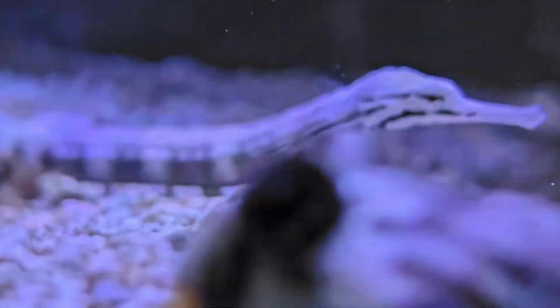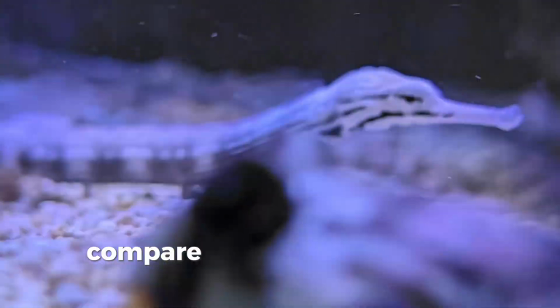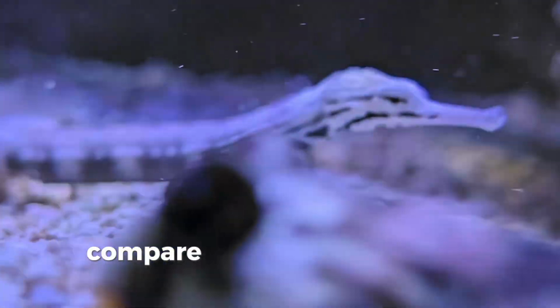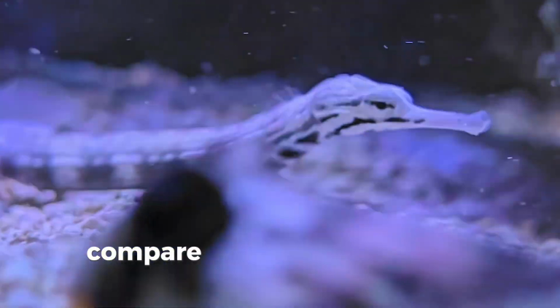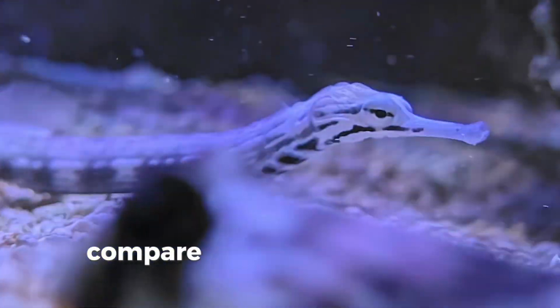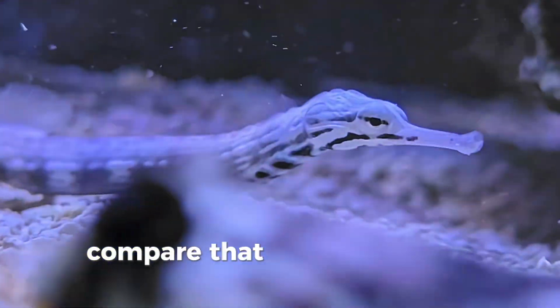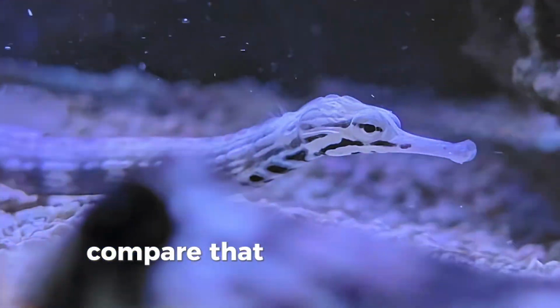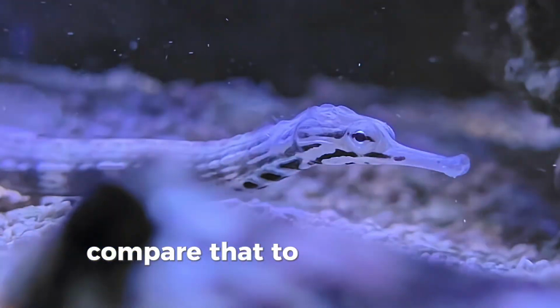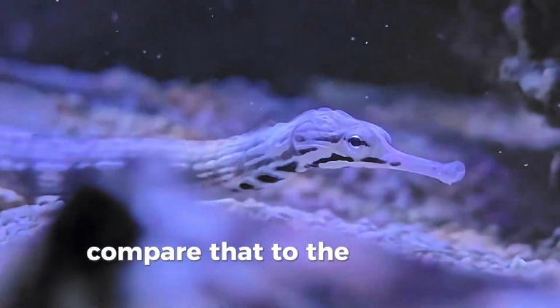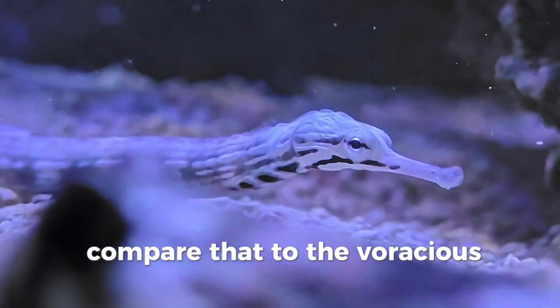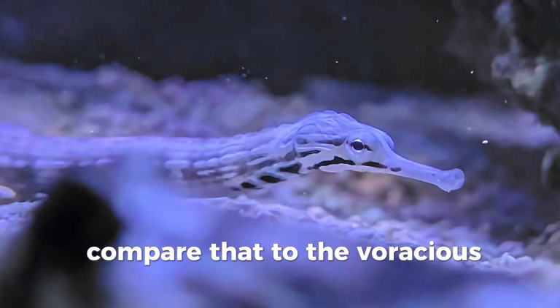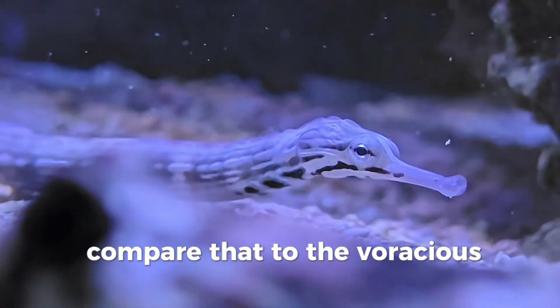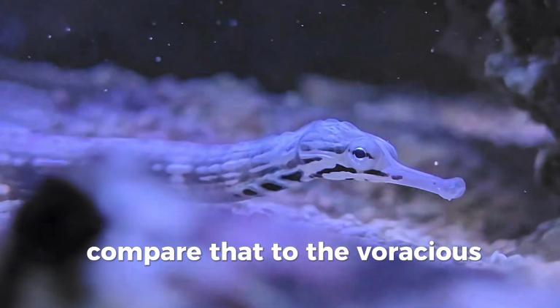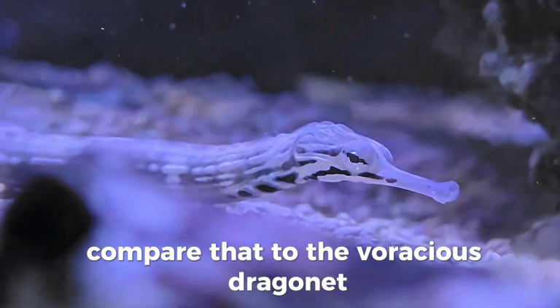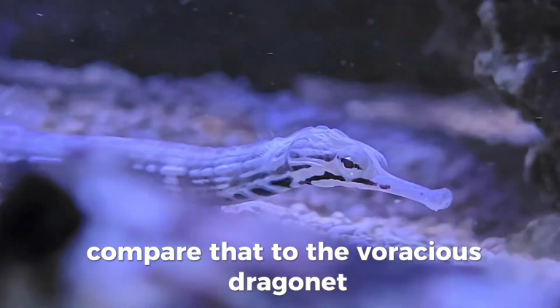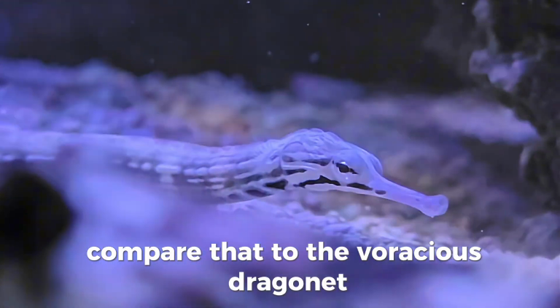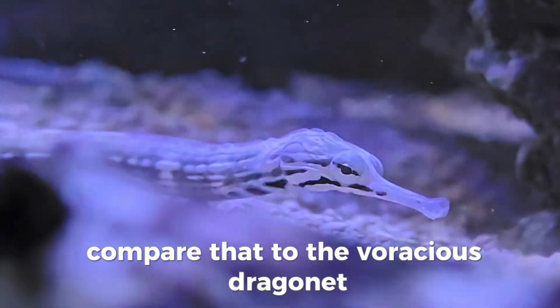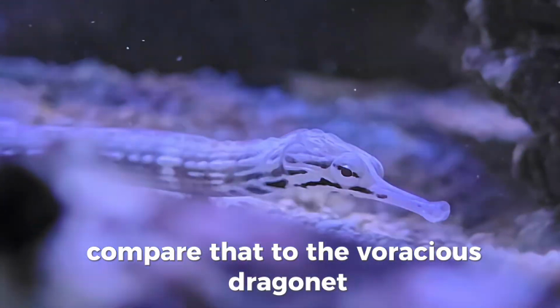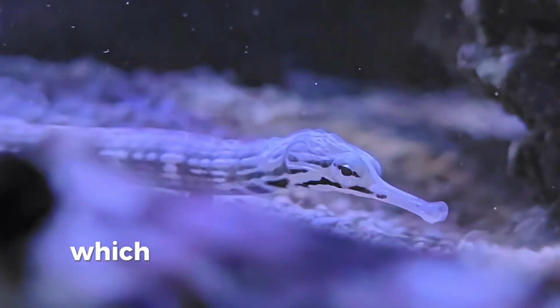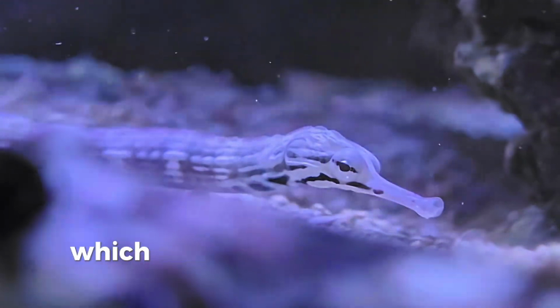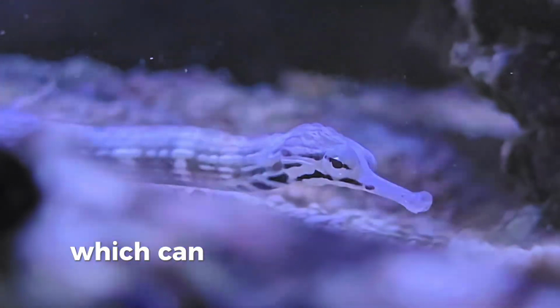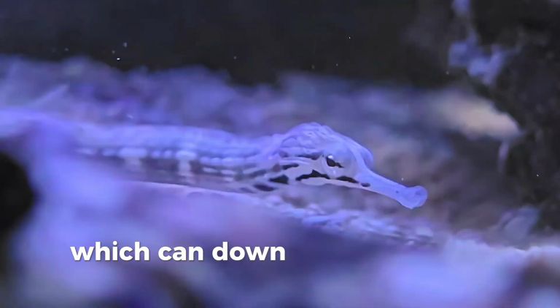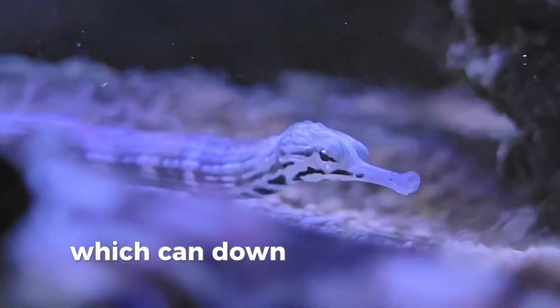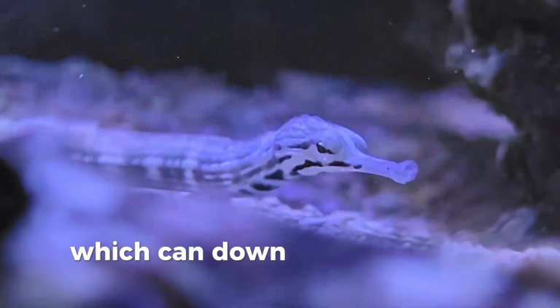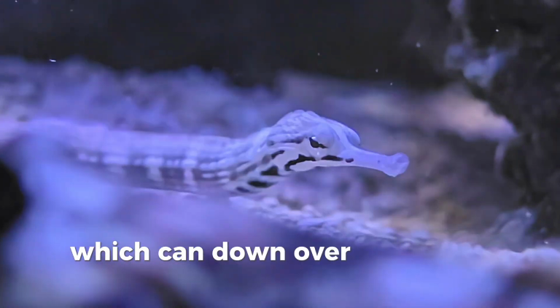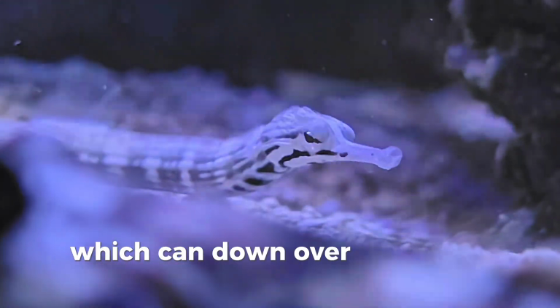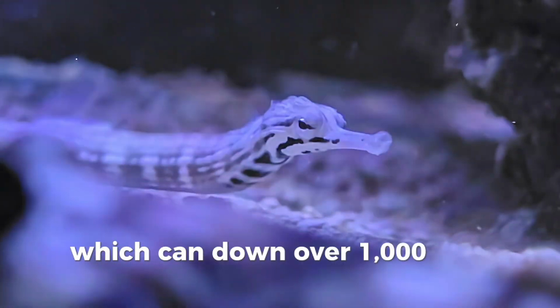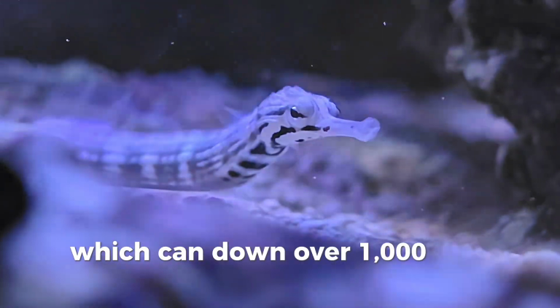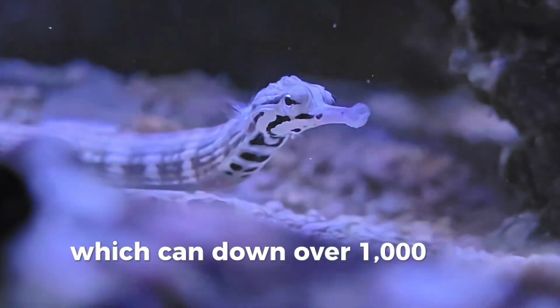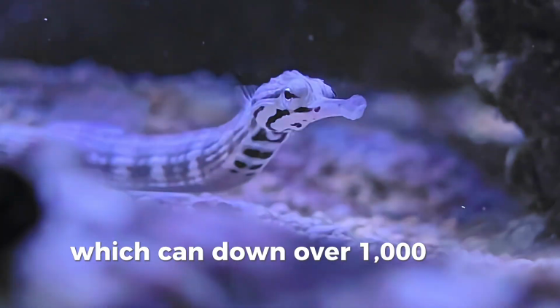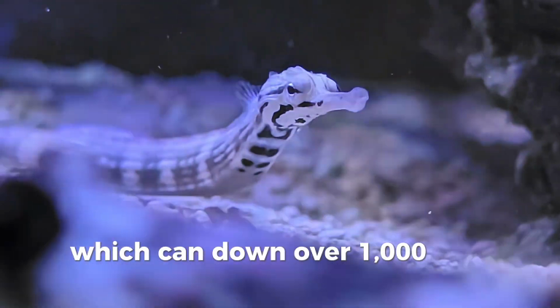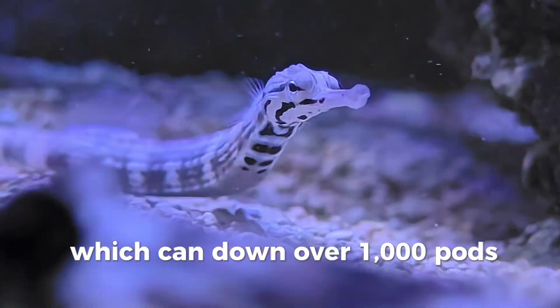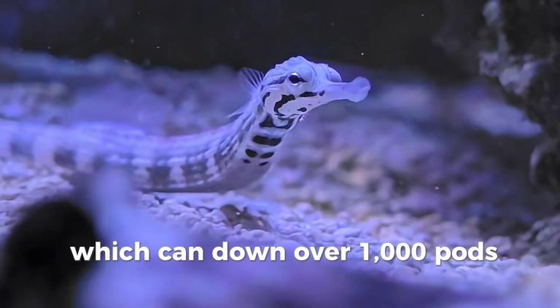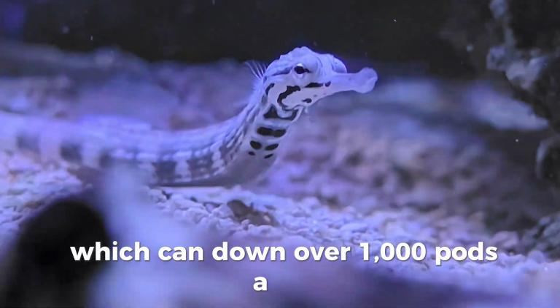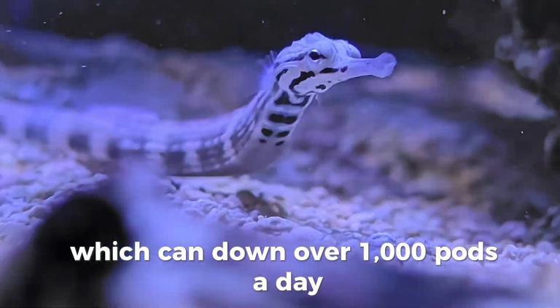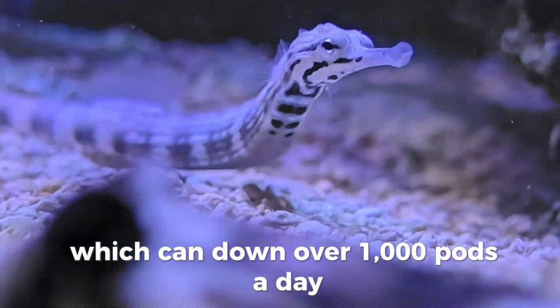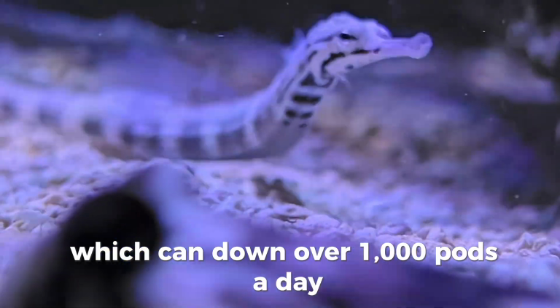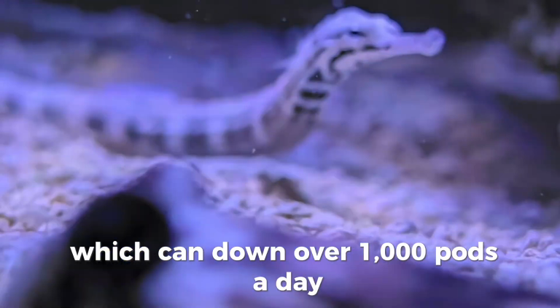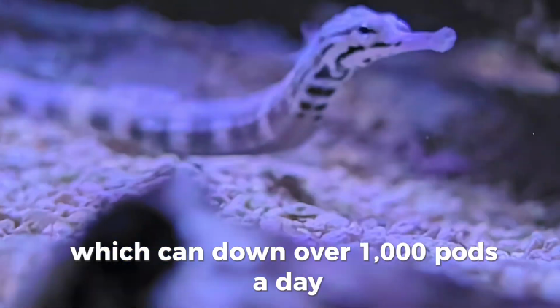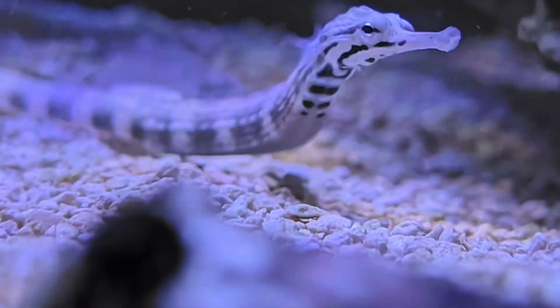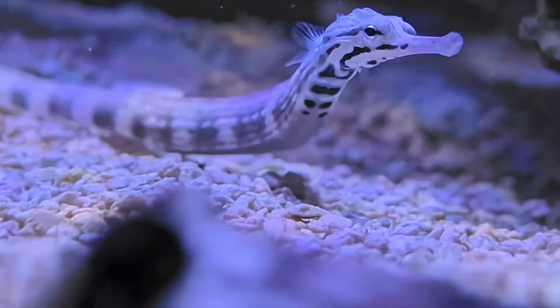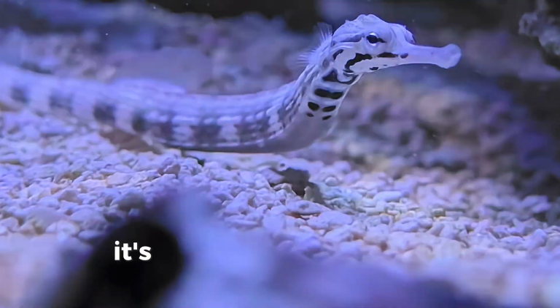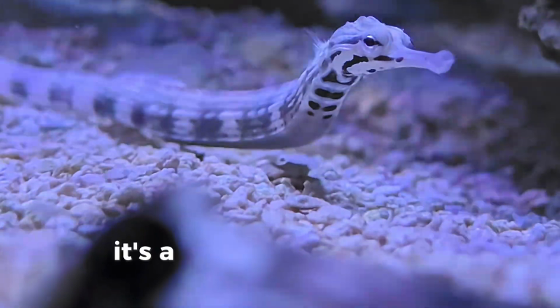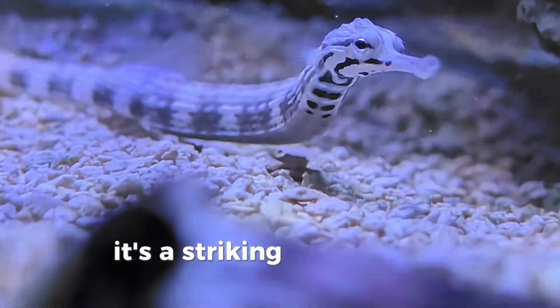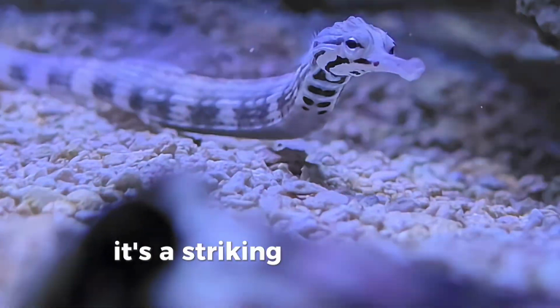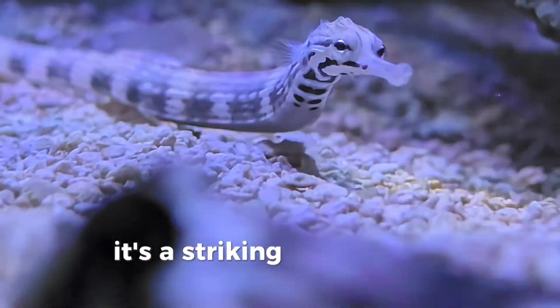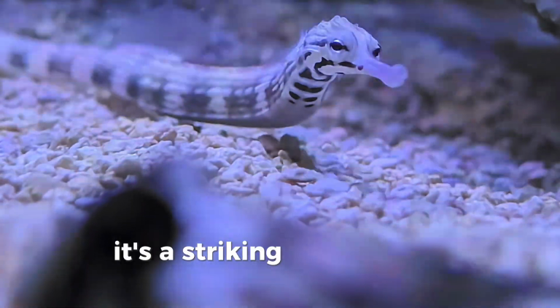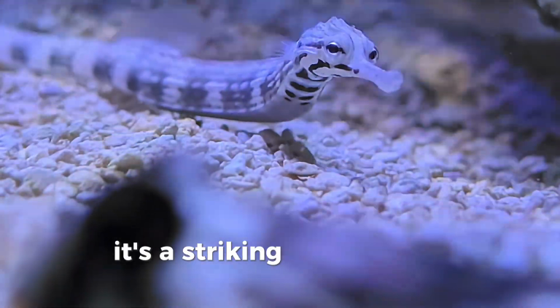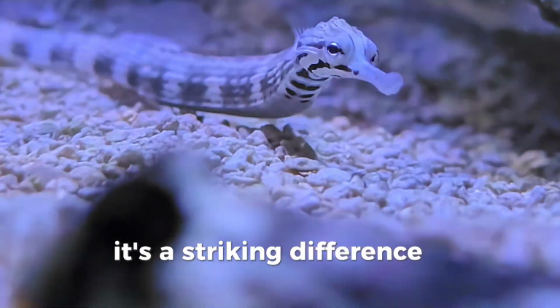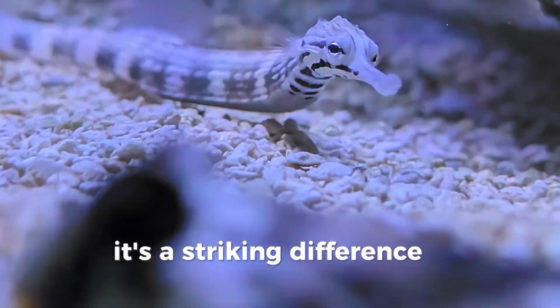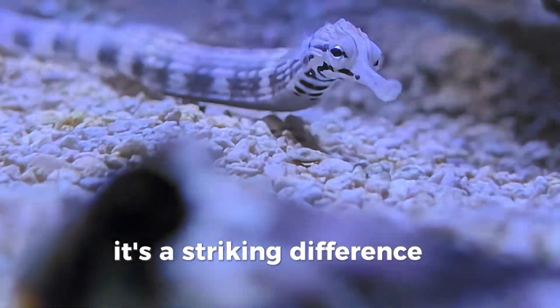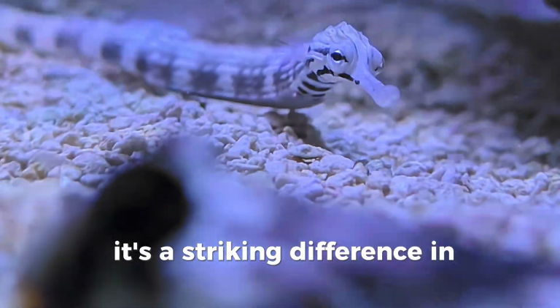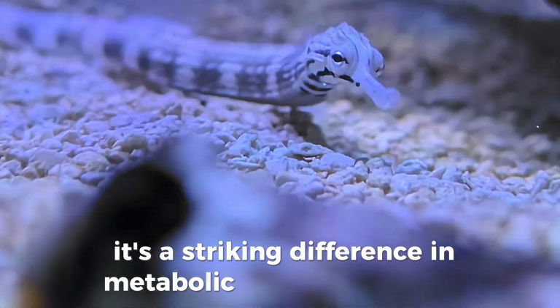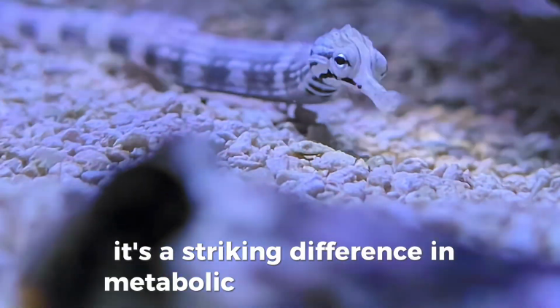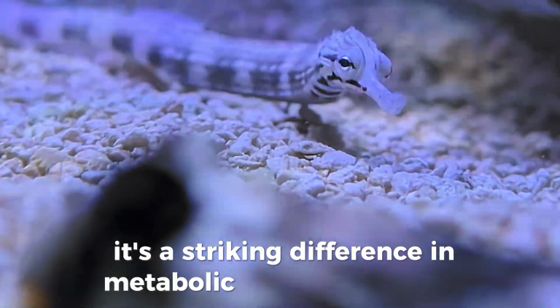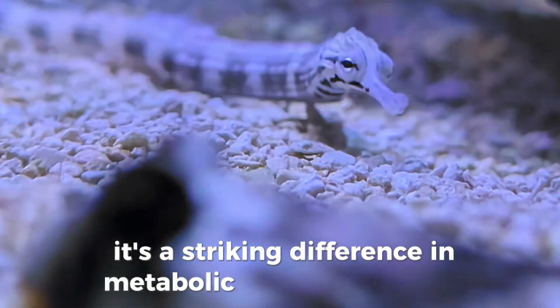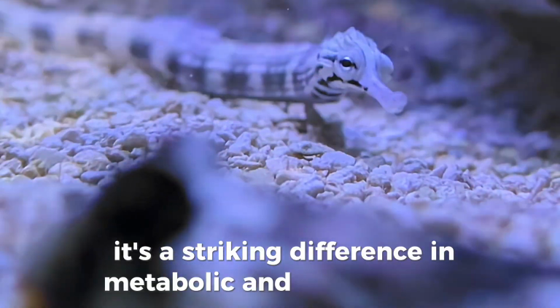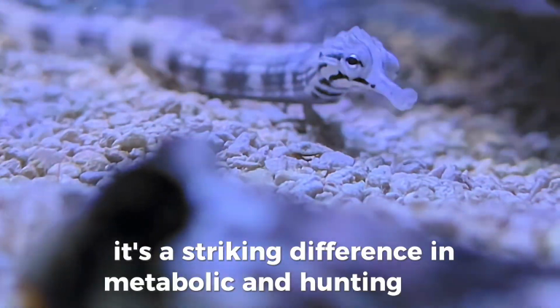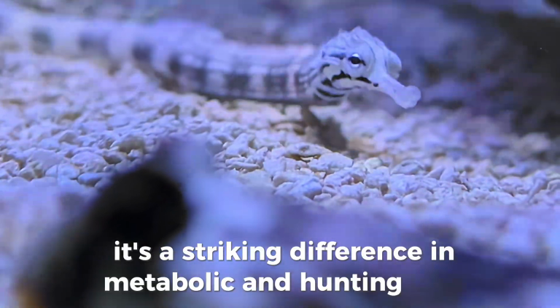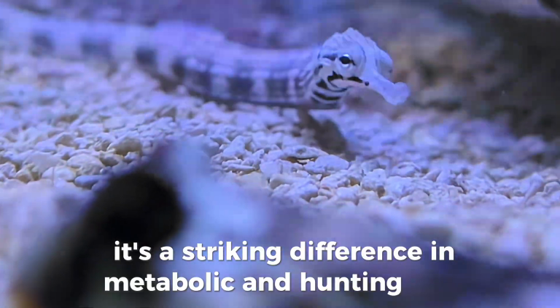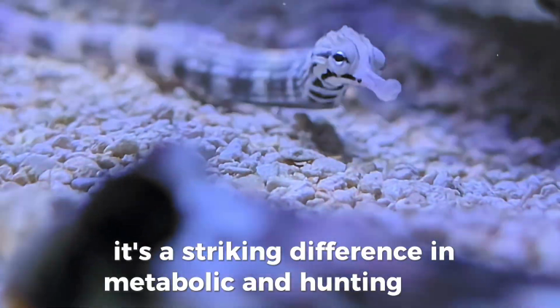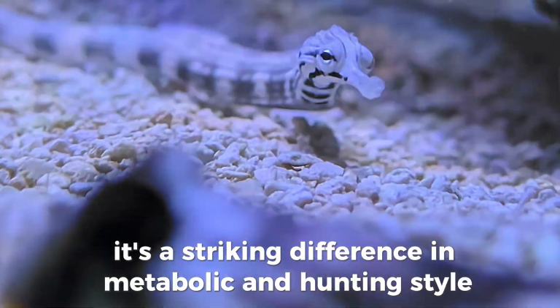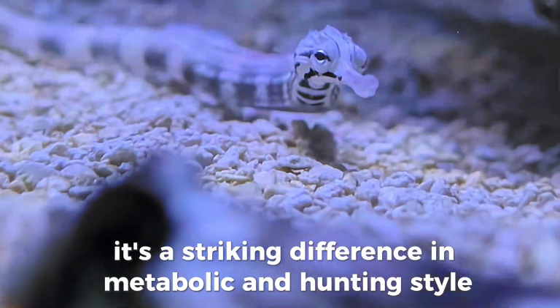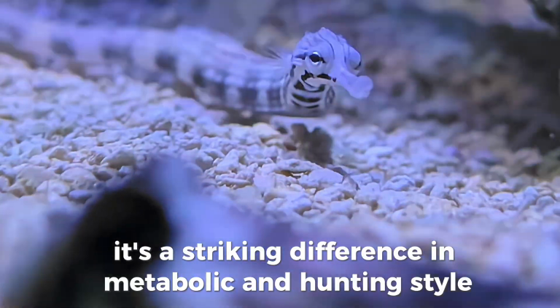Compare that to the voracious Dragonette, which can down over 1,000 pods a day — a striking difference in metabolic and hunting style.